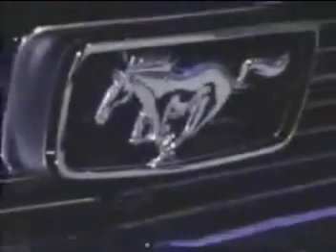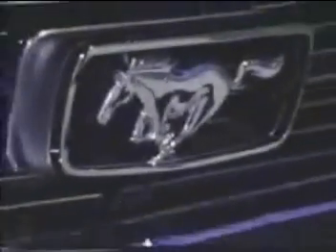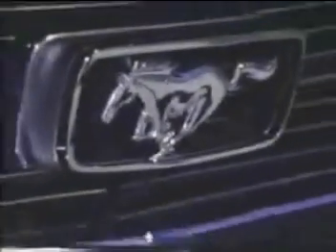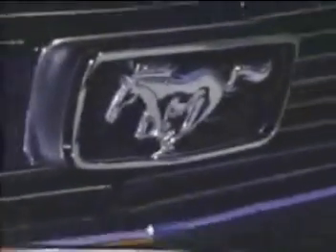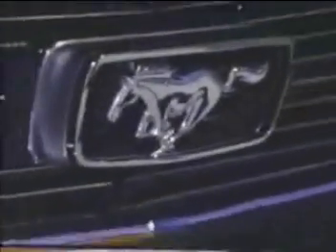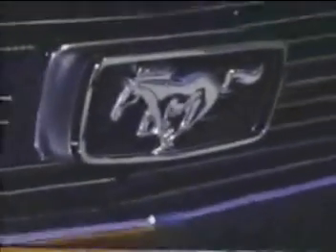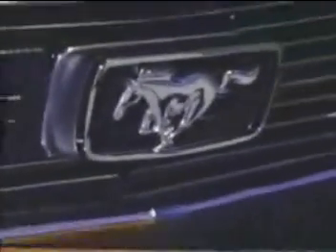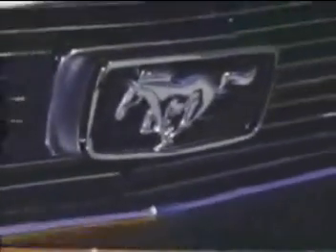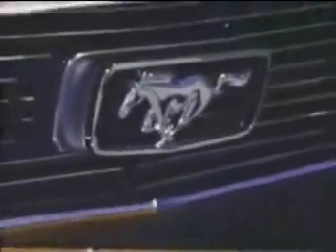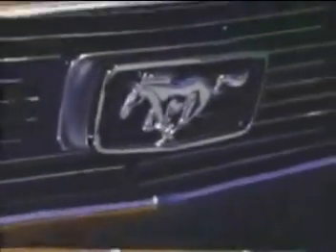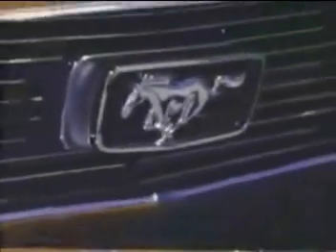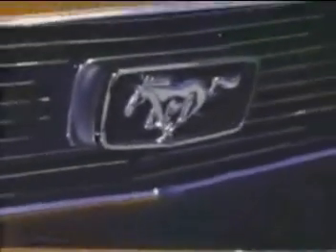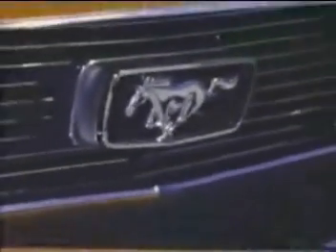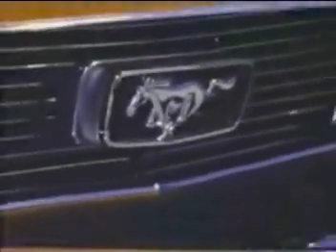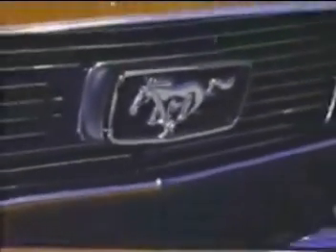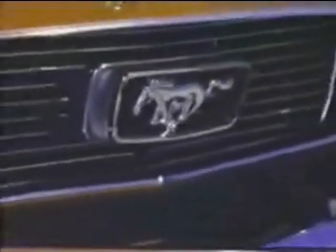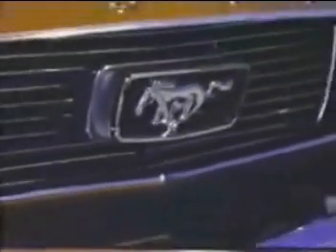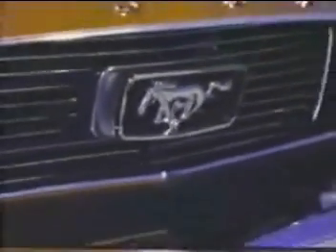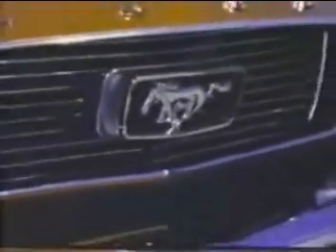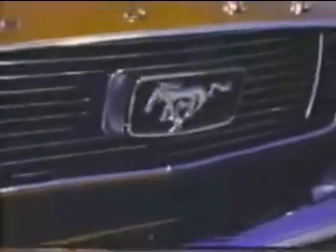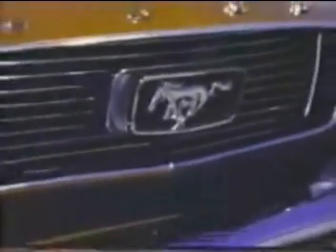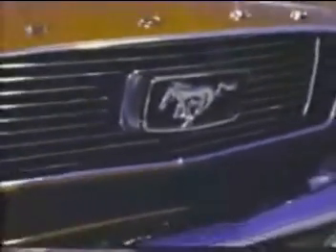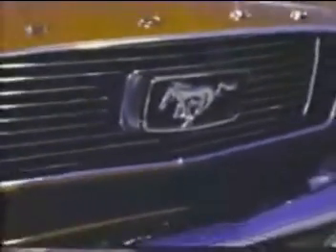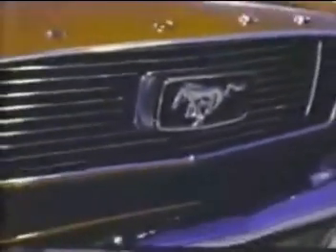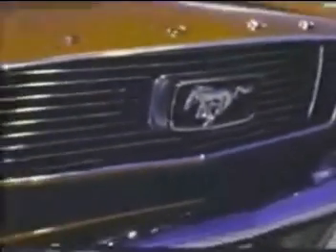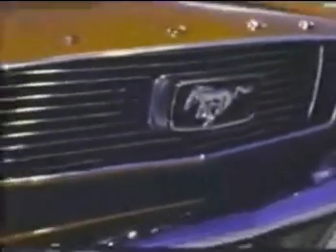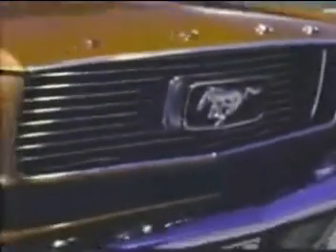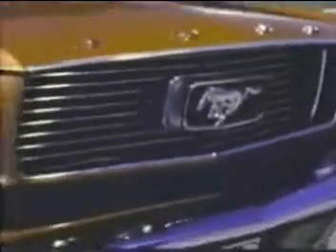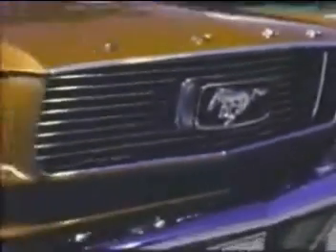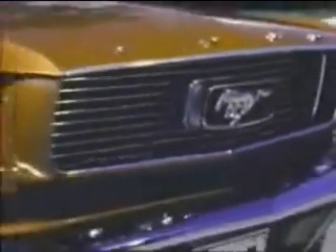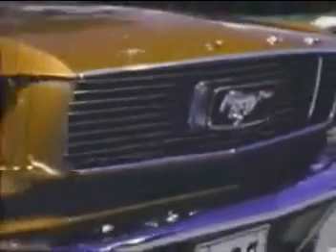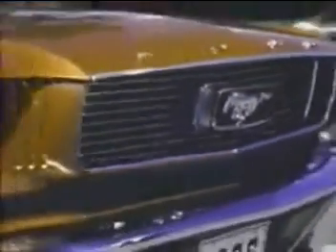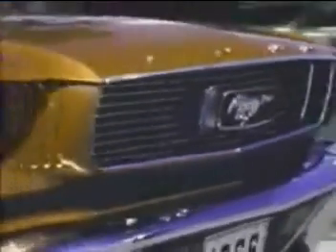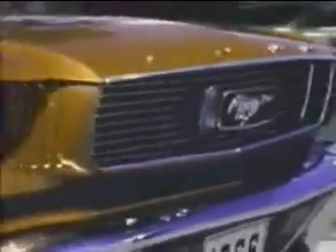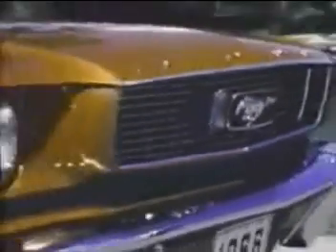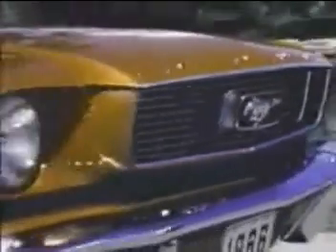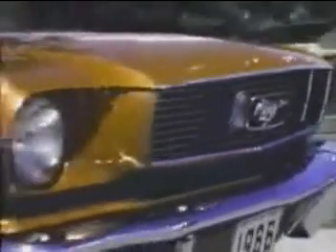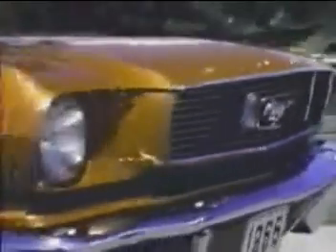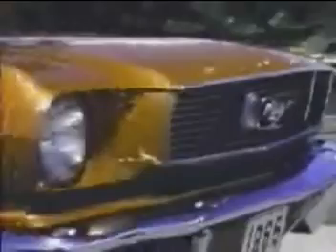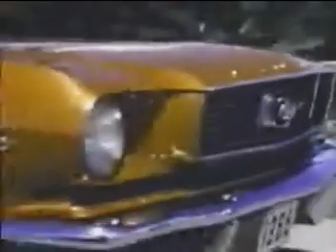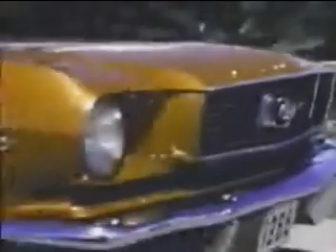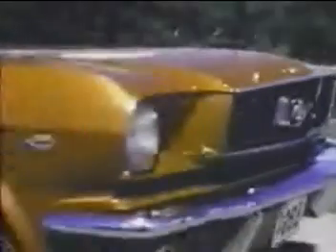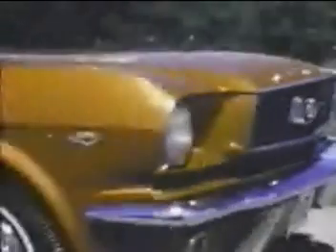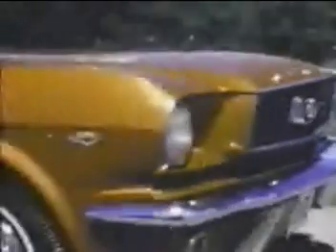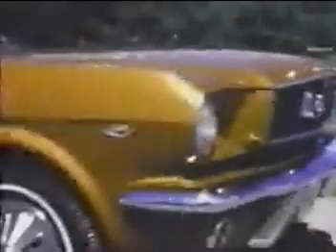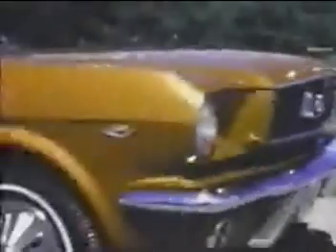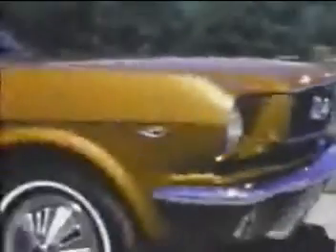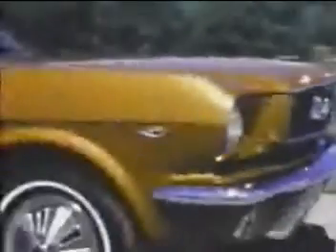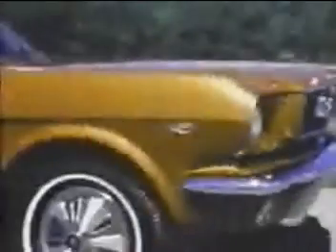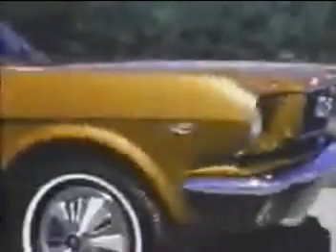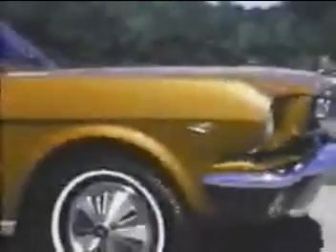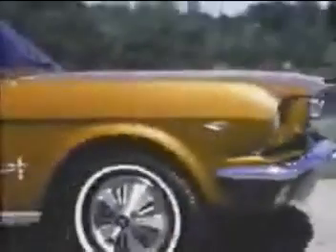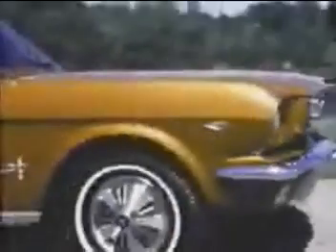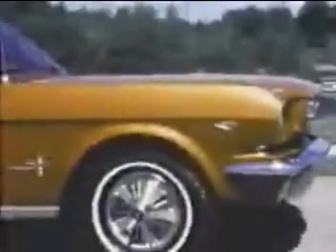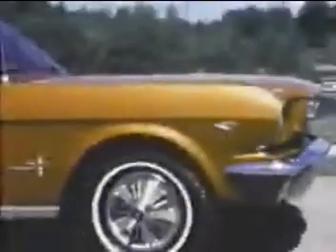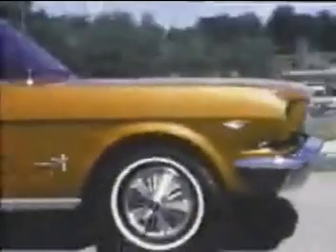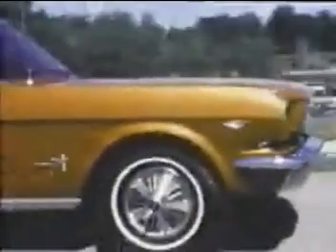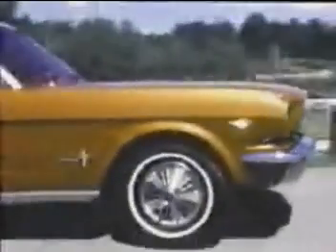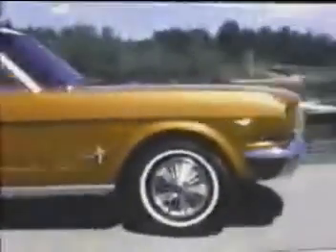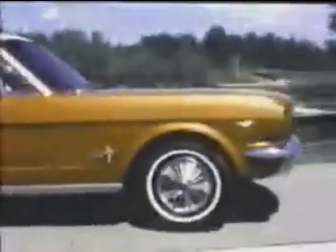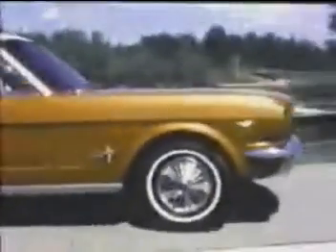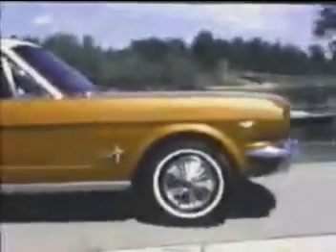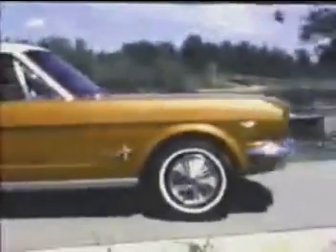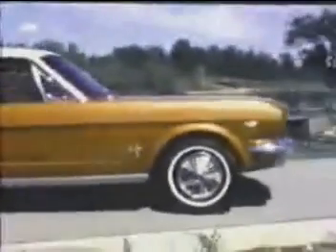There's quite a herd of Mustangs around these days. Nearly 700,000 have been purchased since the introduction 17 months ago.